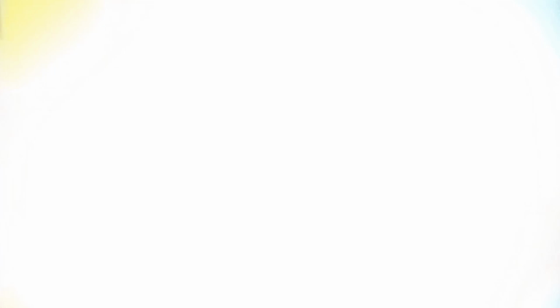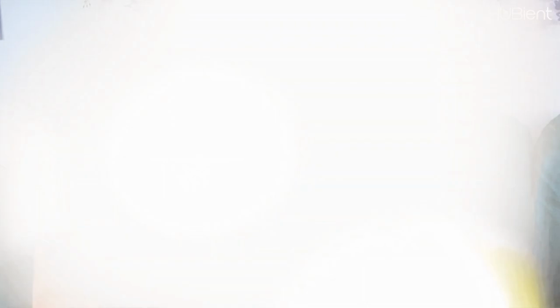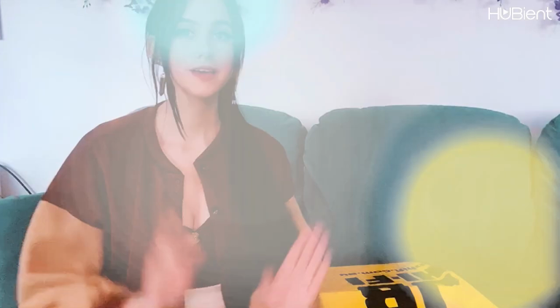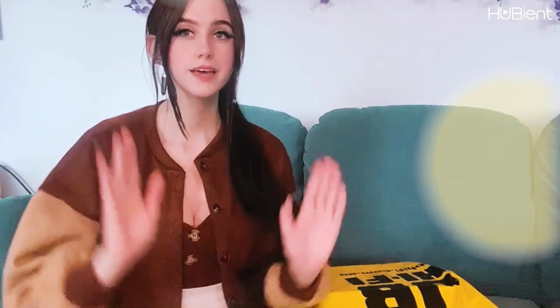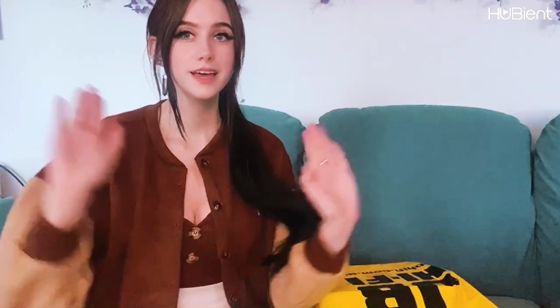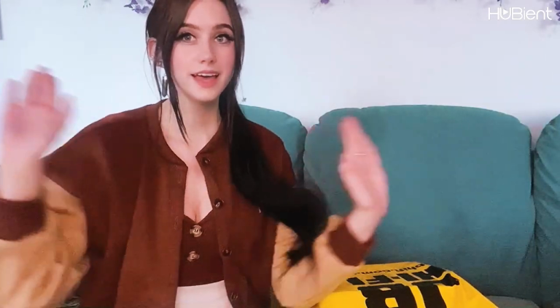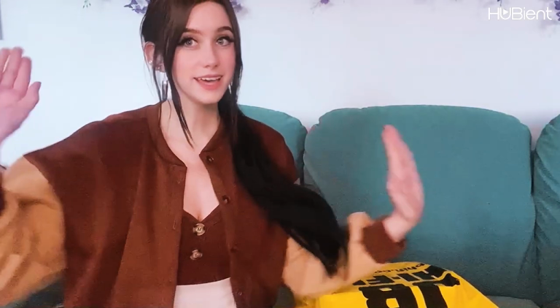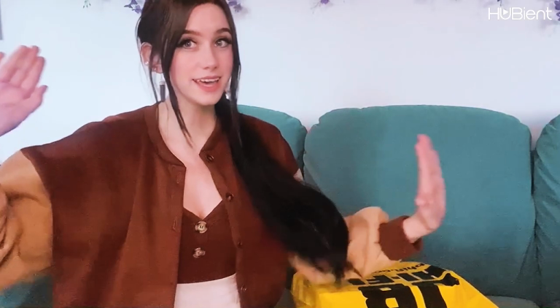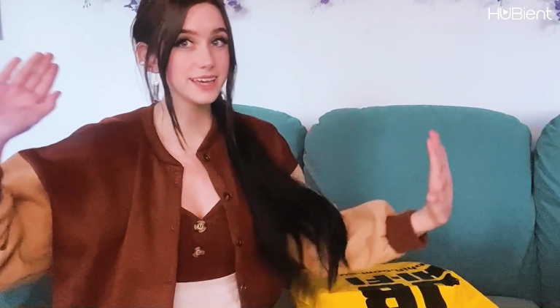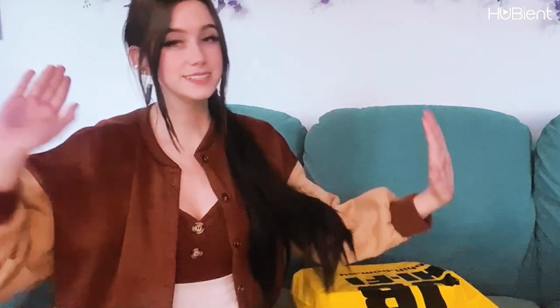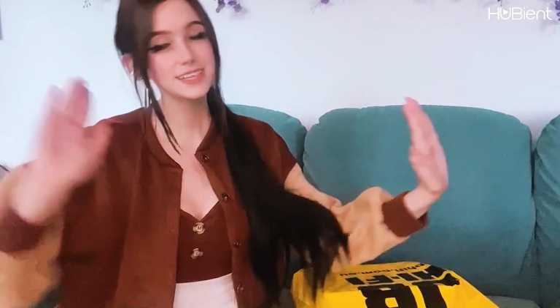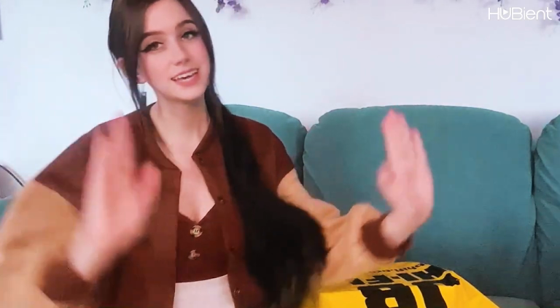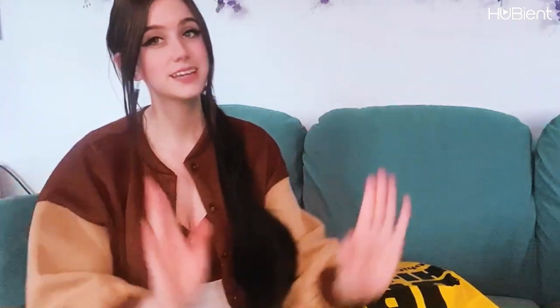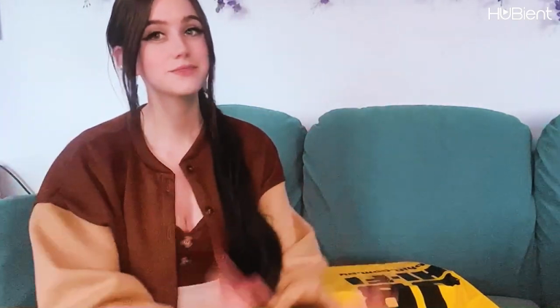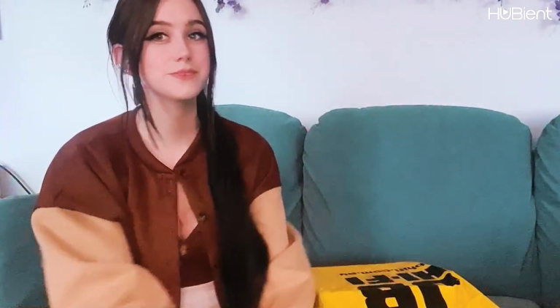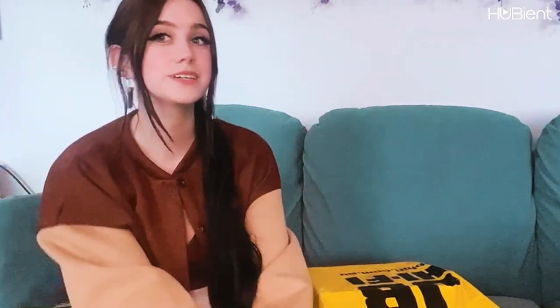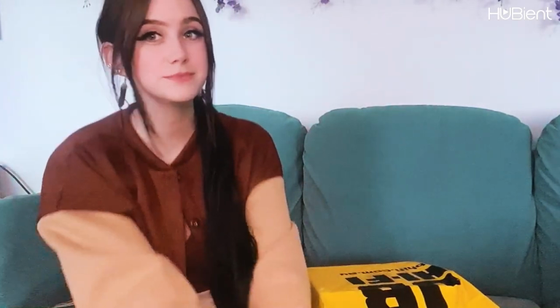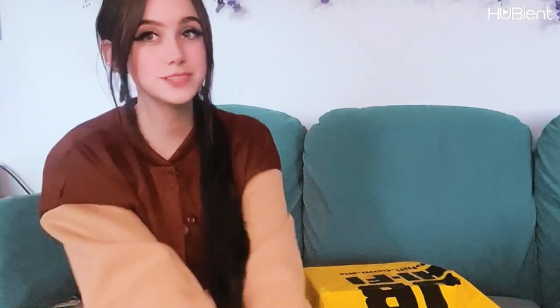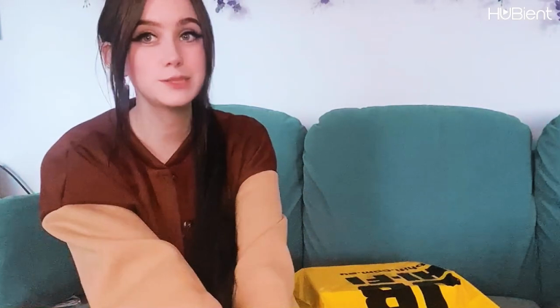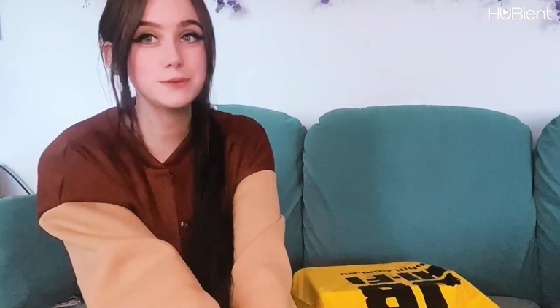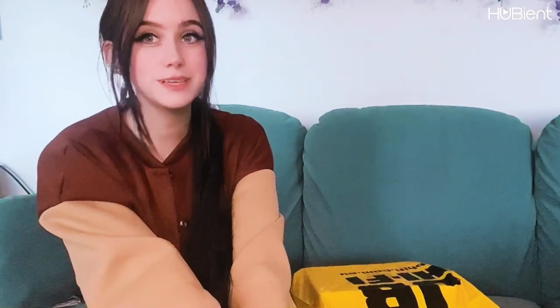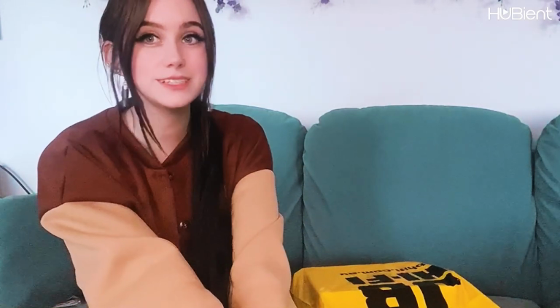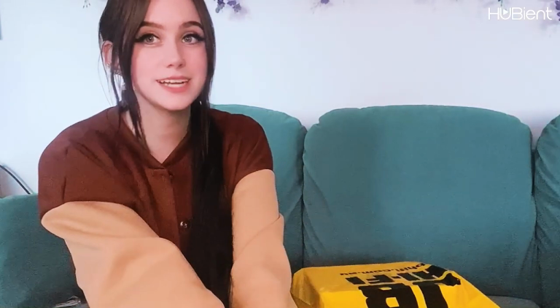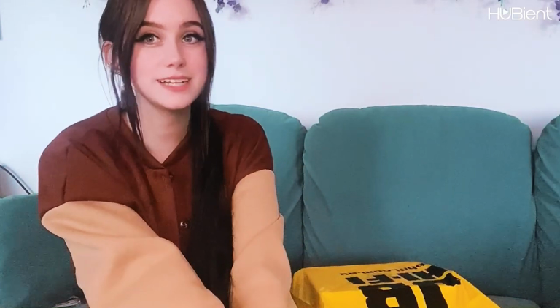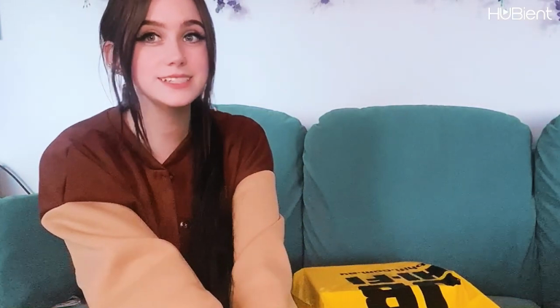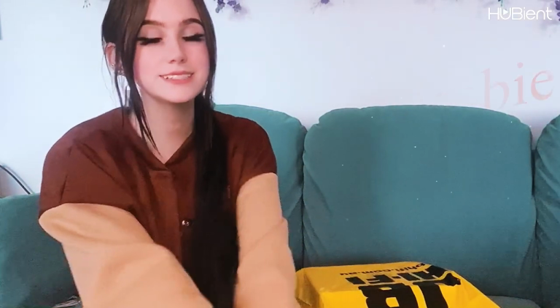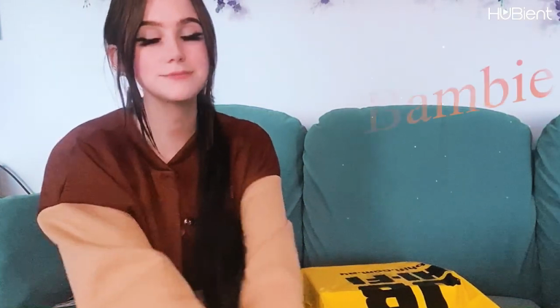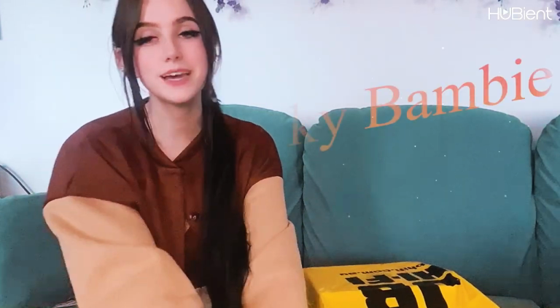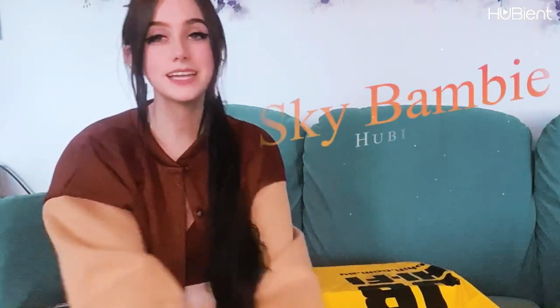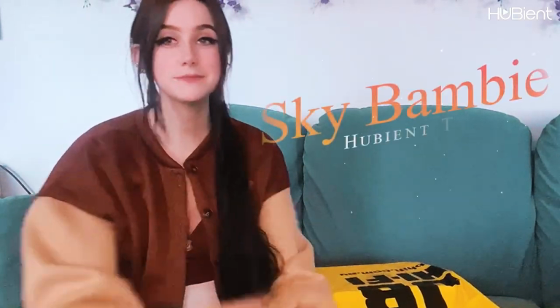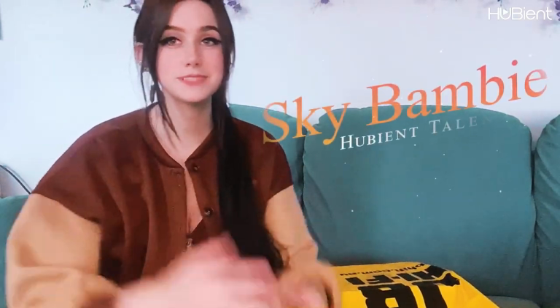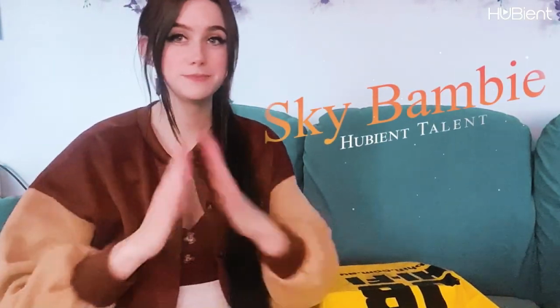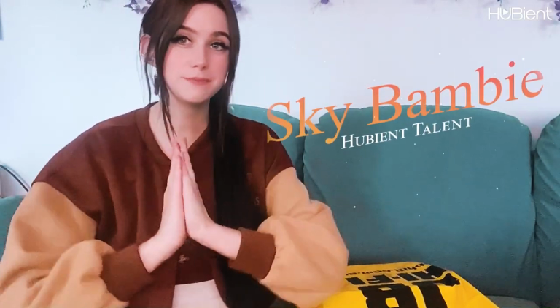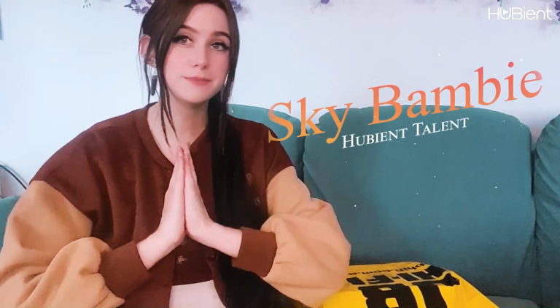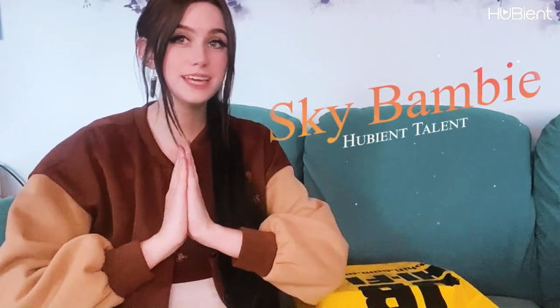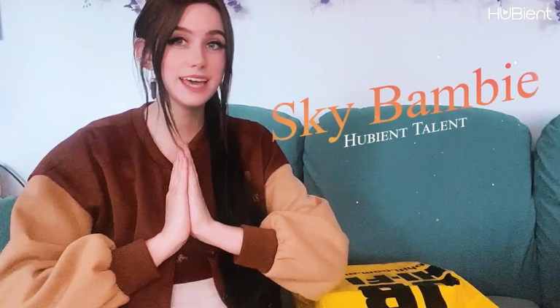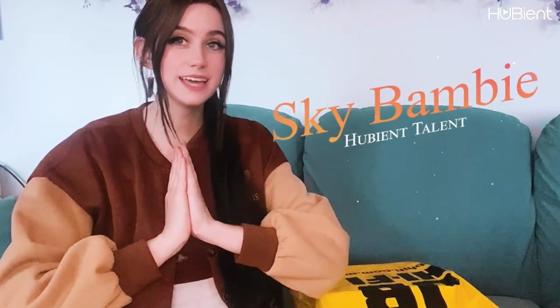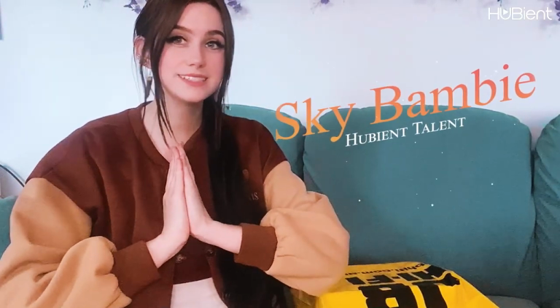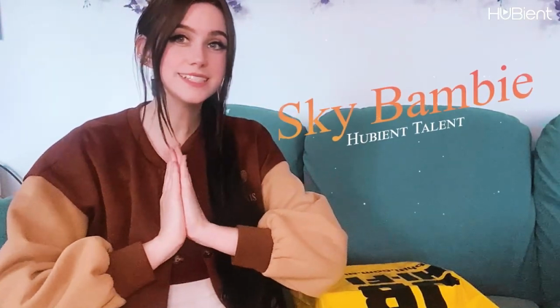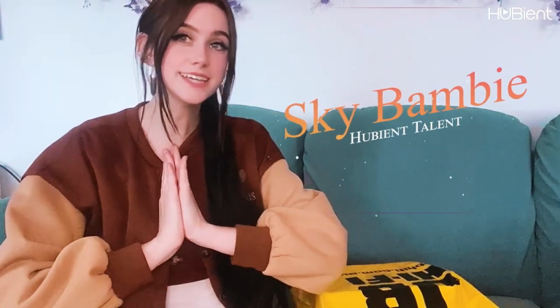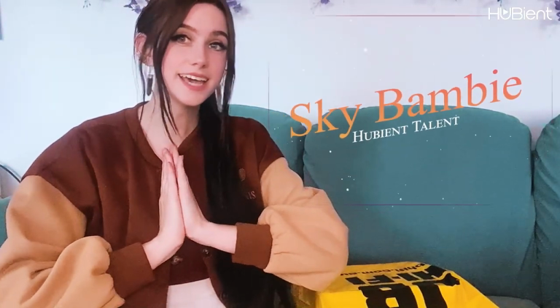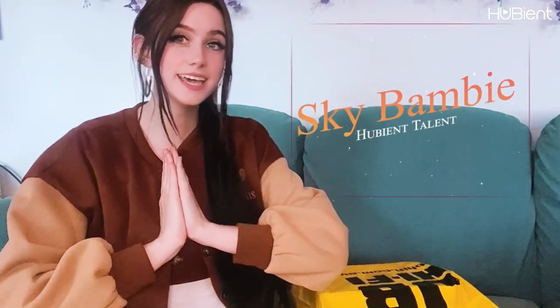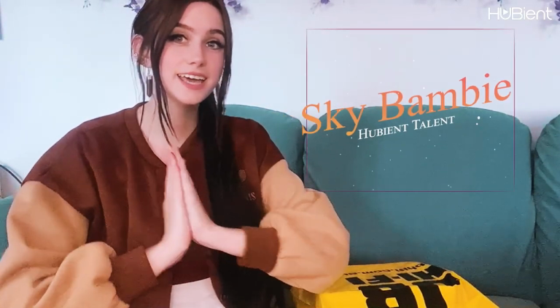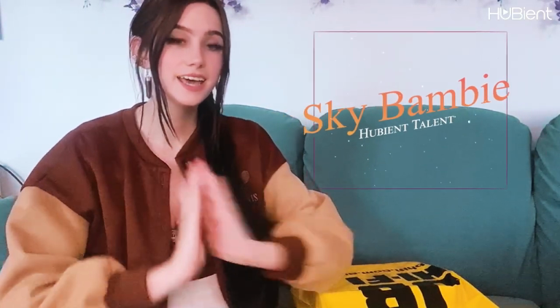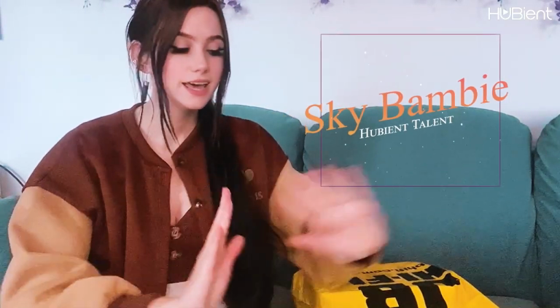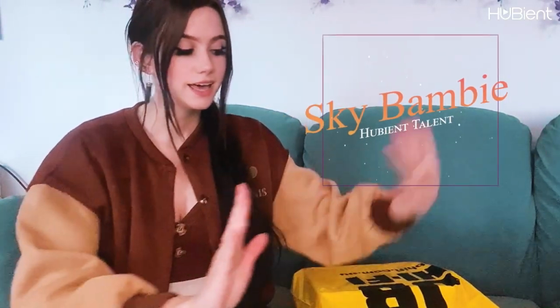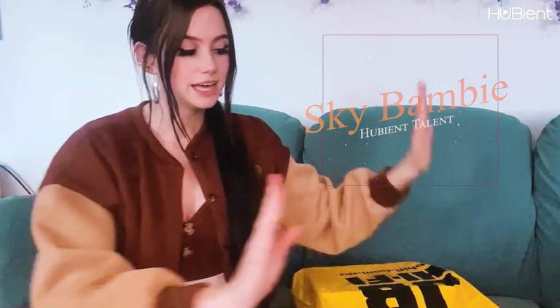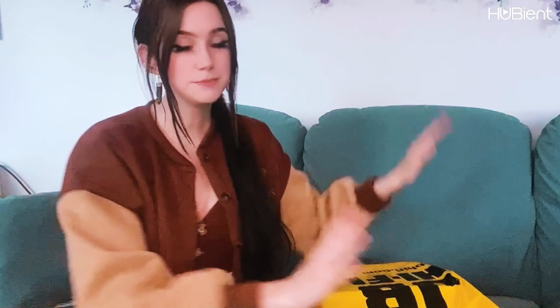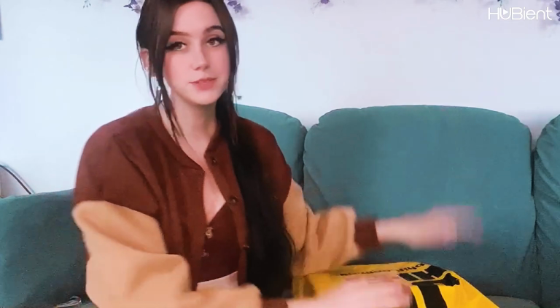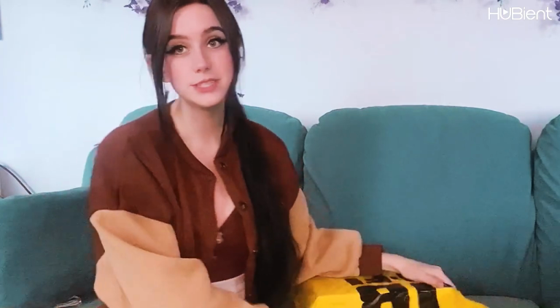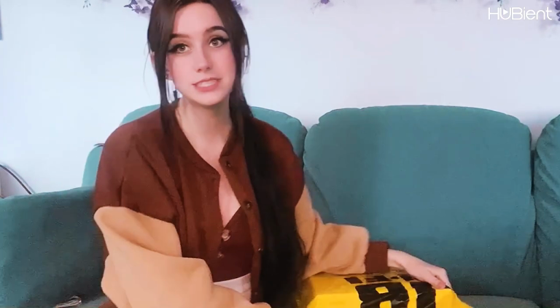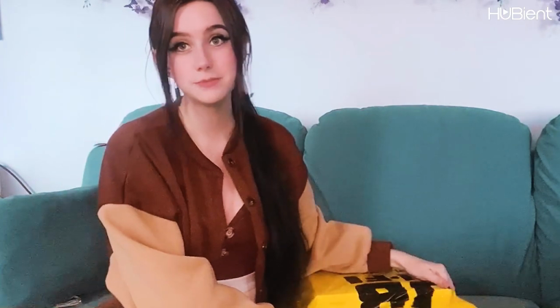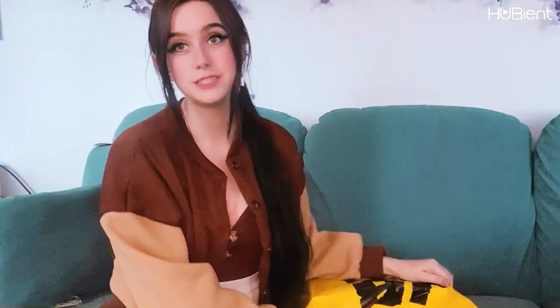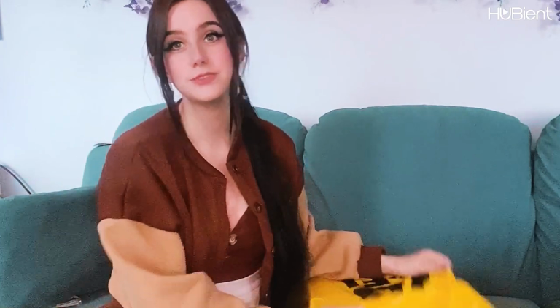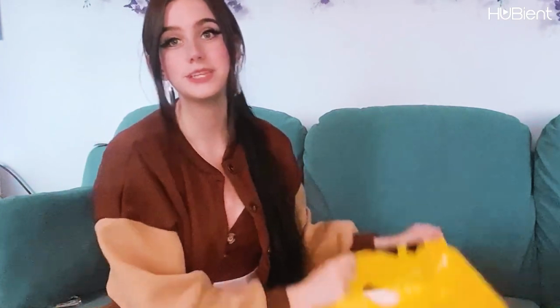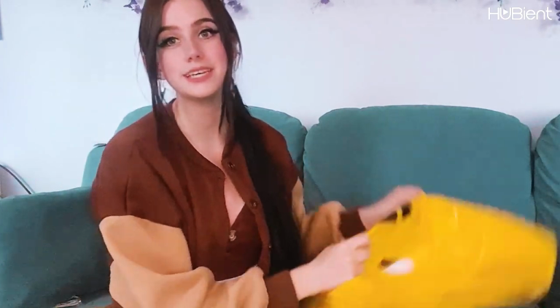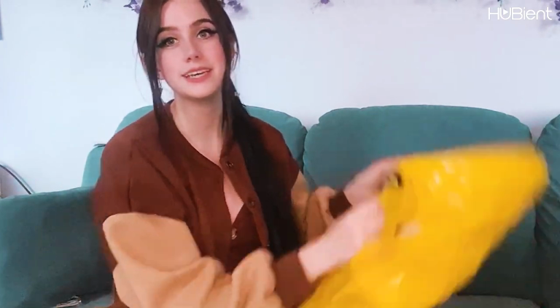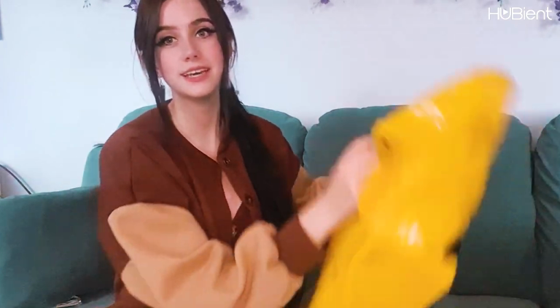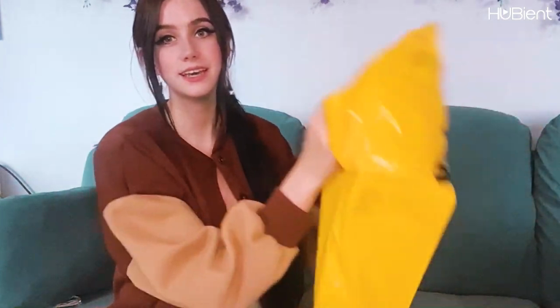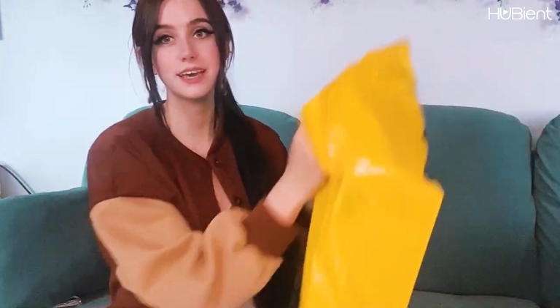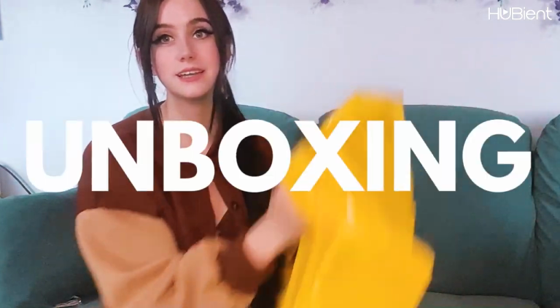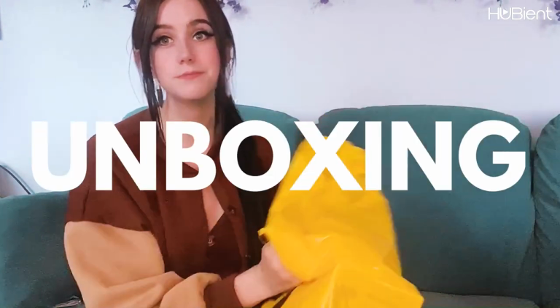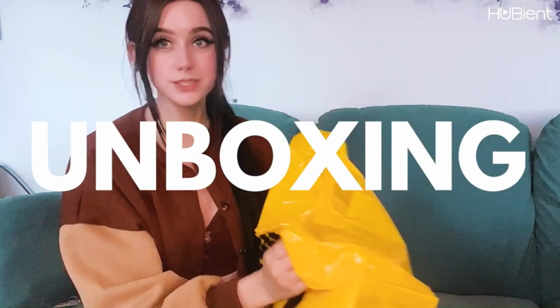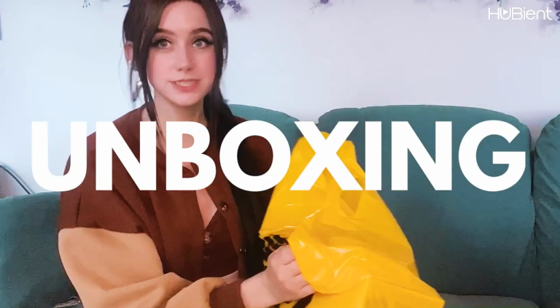Hi guys and welcome to Hubie & Talents. My name is Bambi and today I'm going to be doing an unboxing.